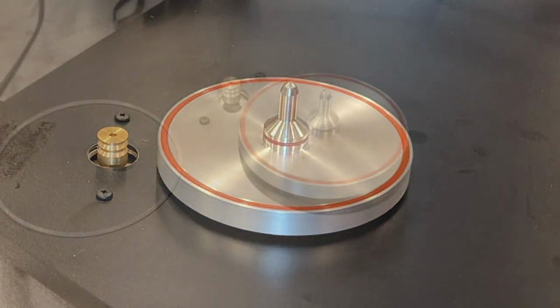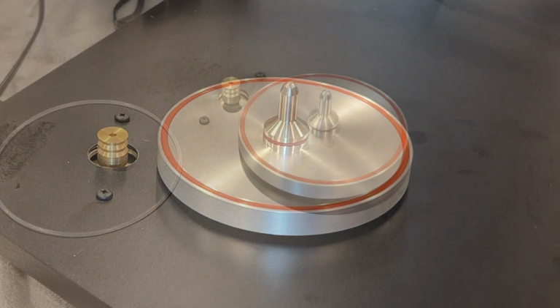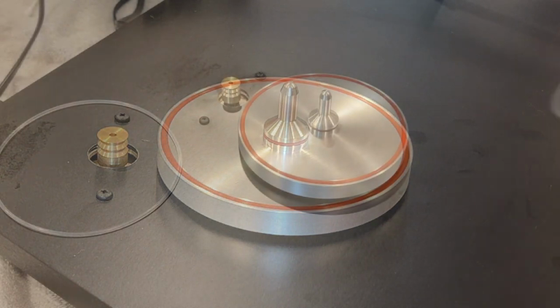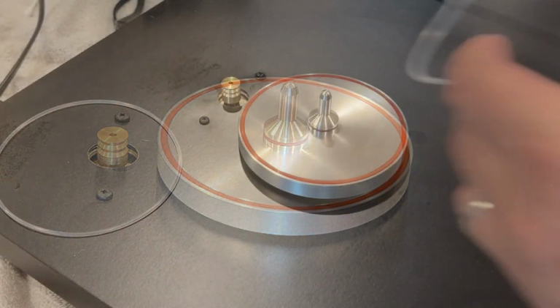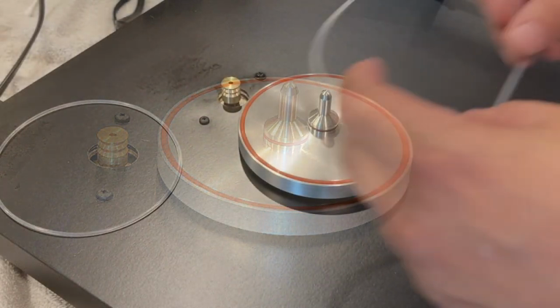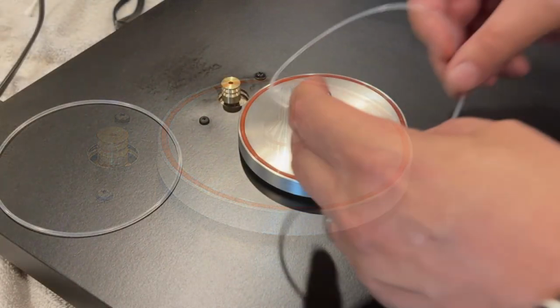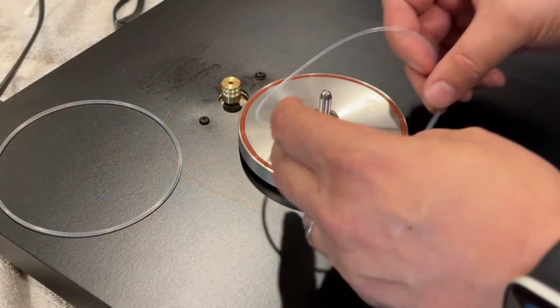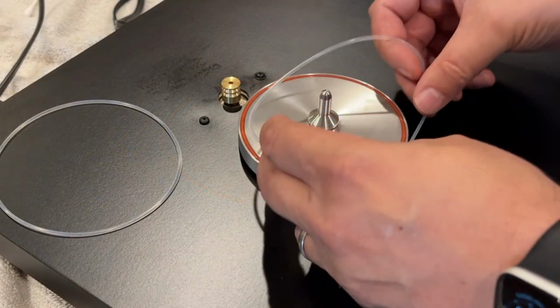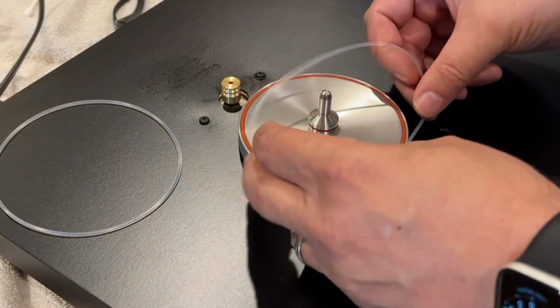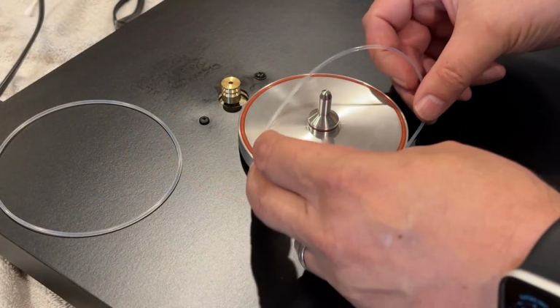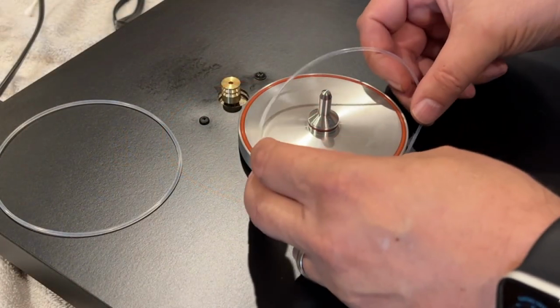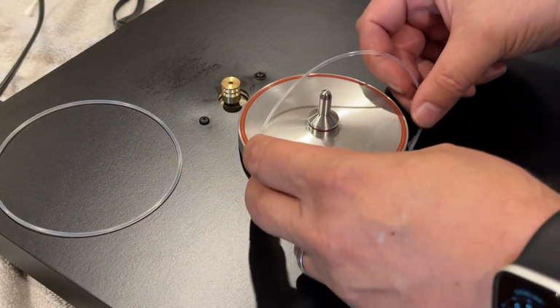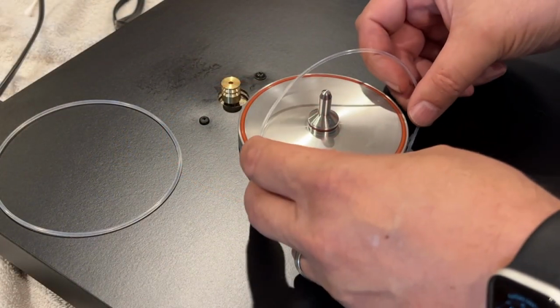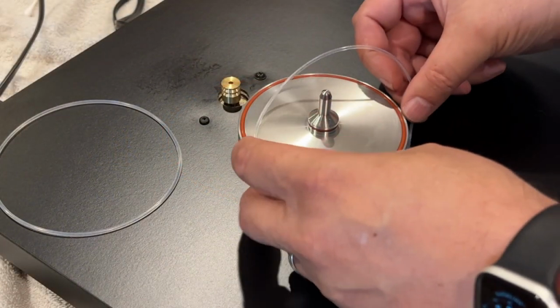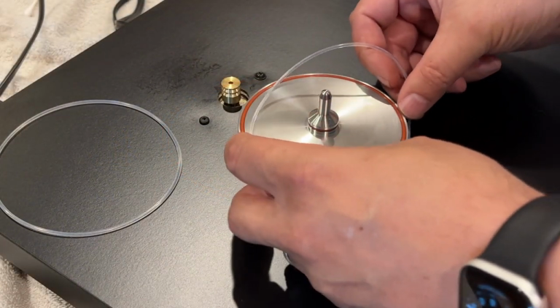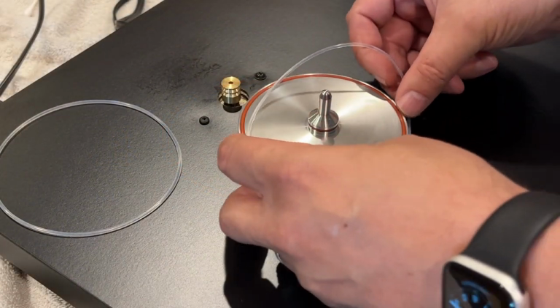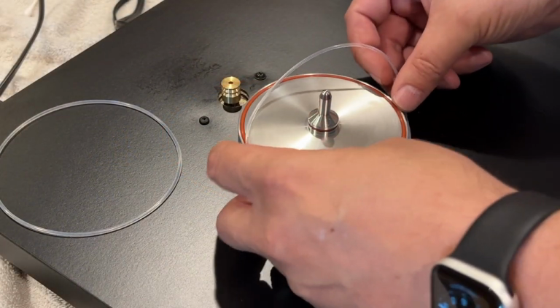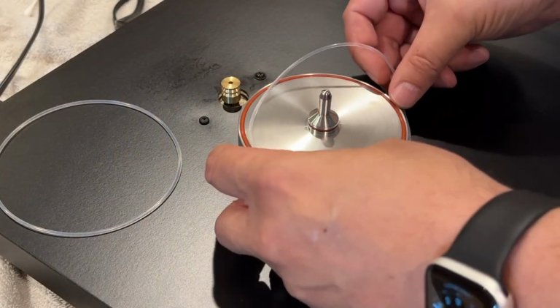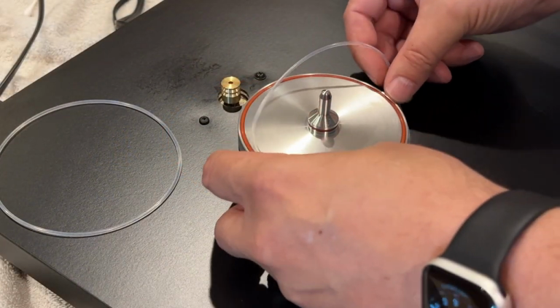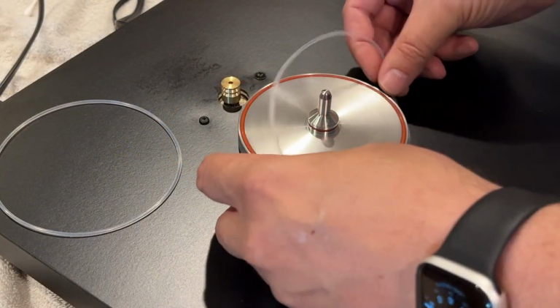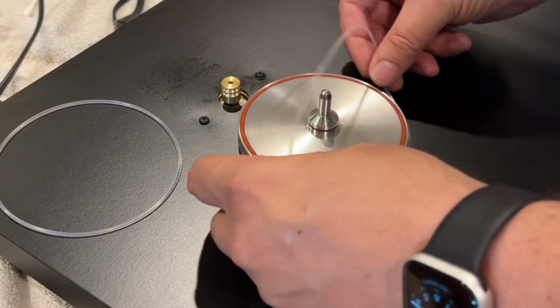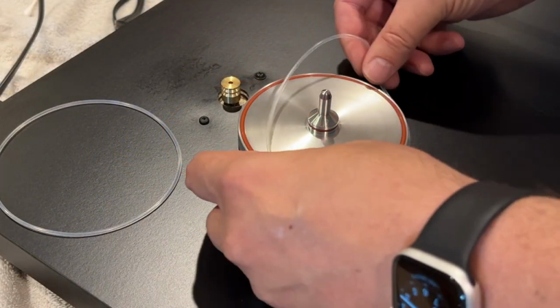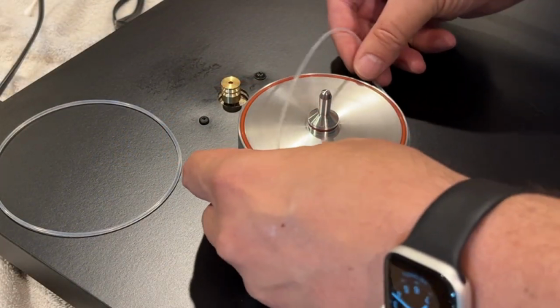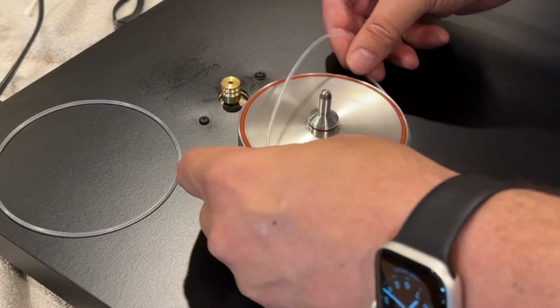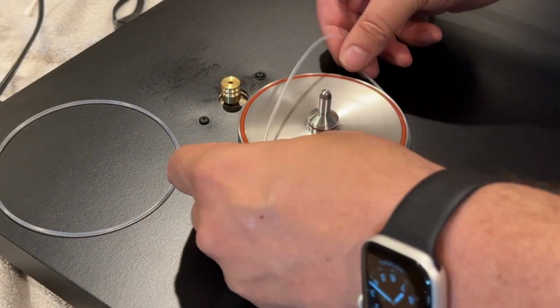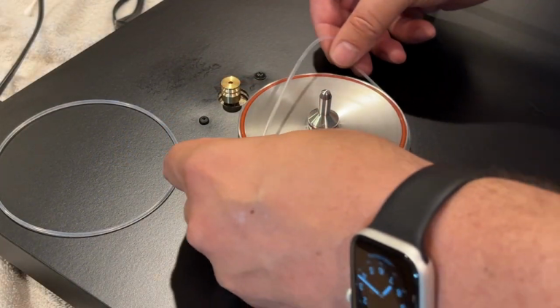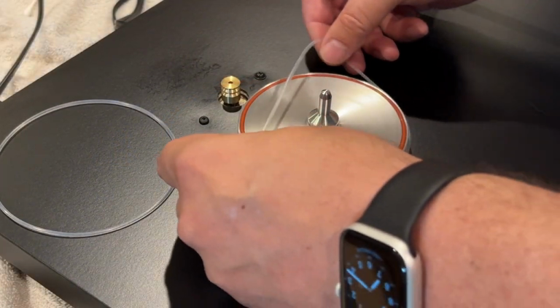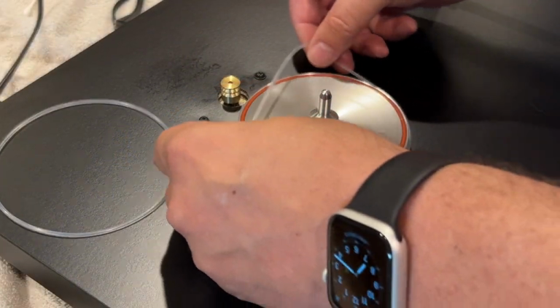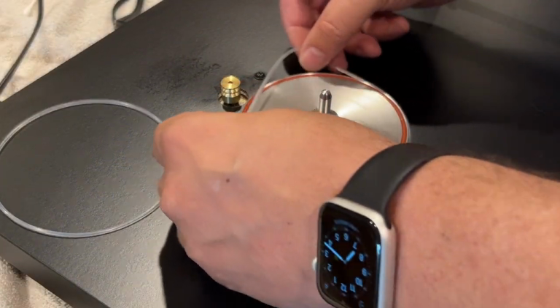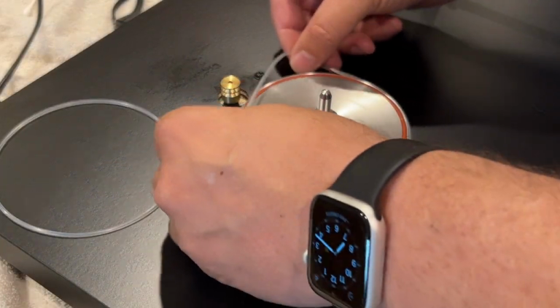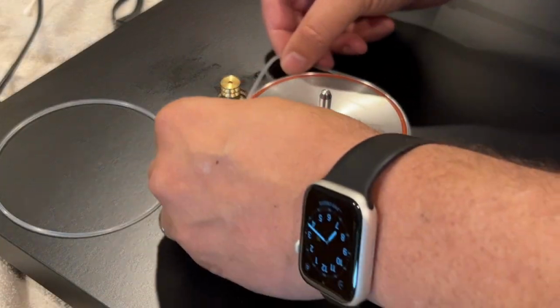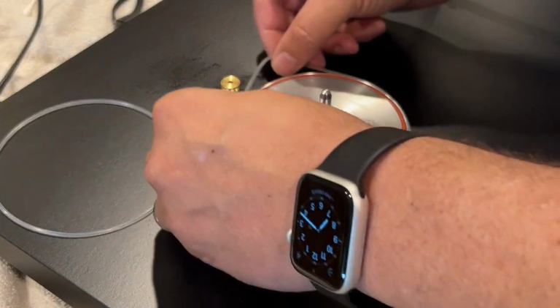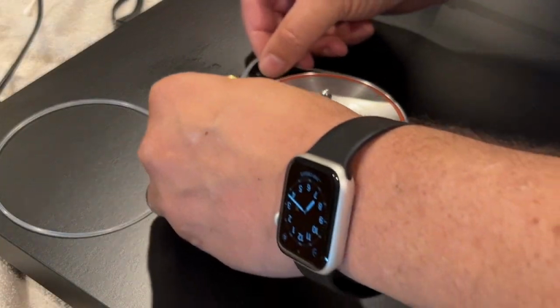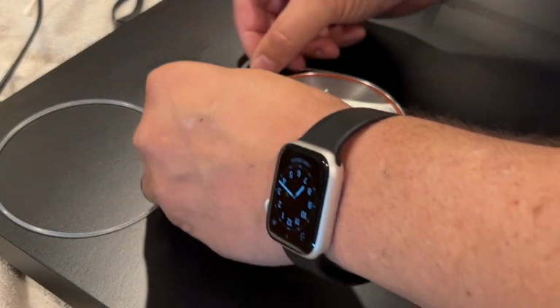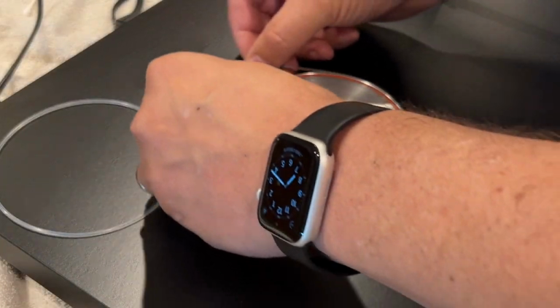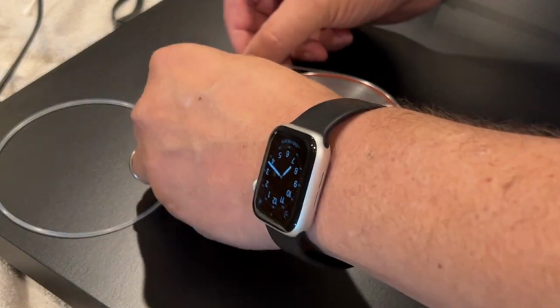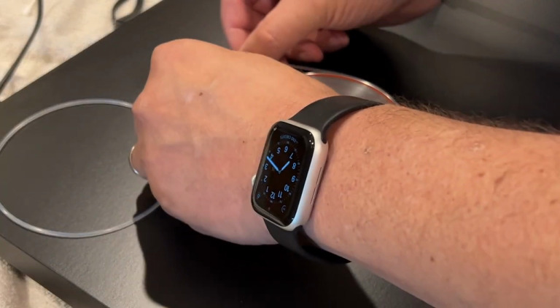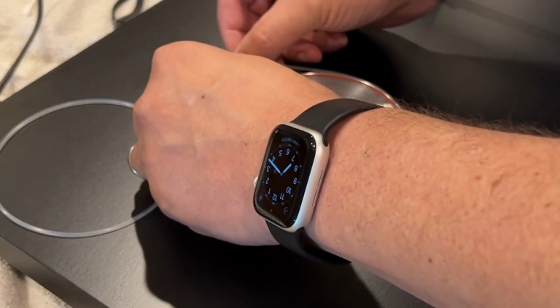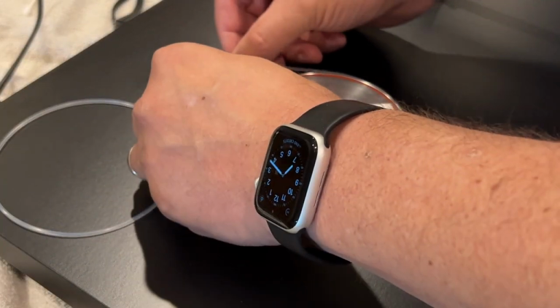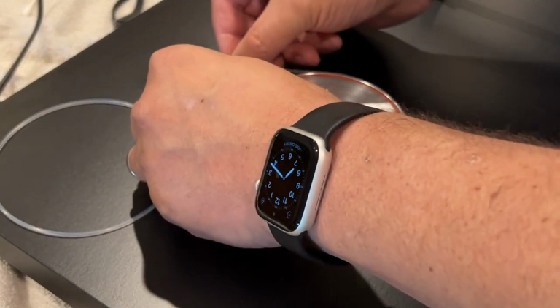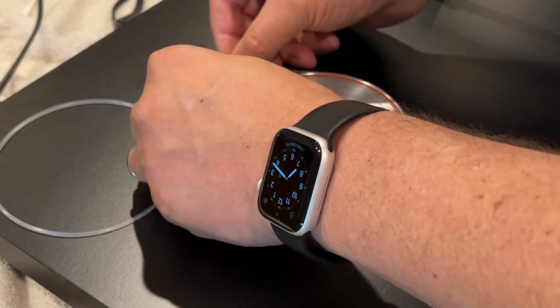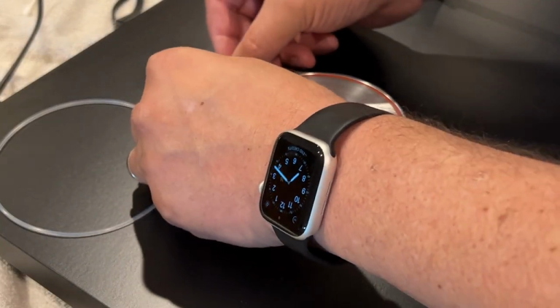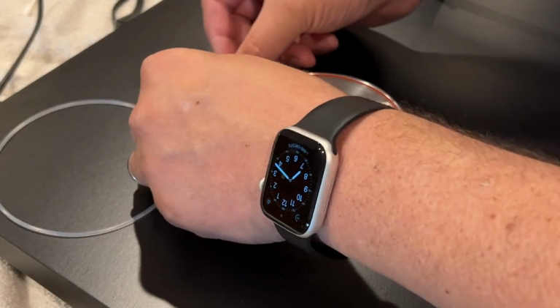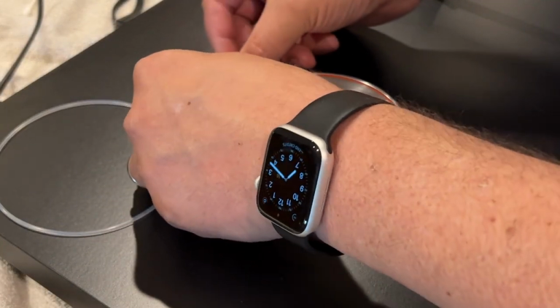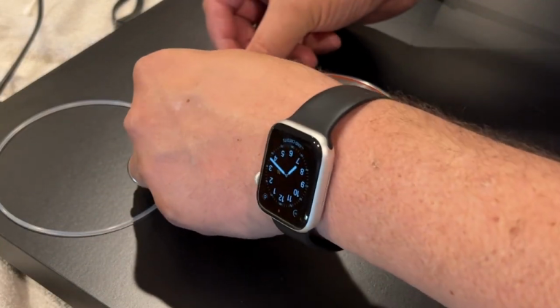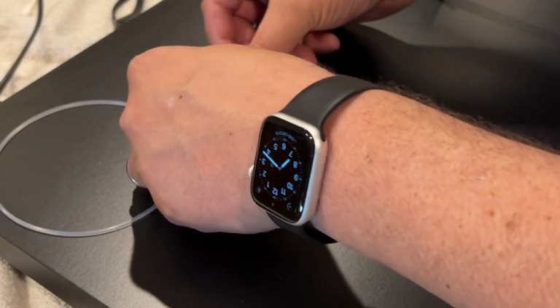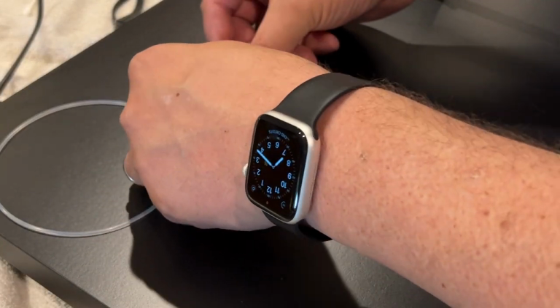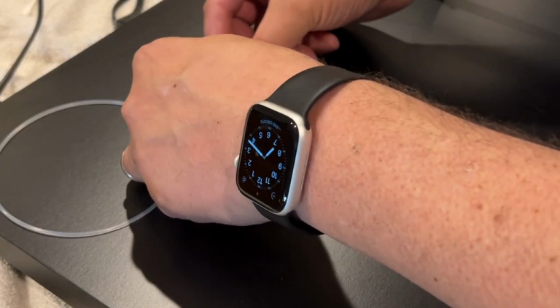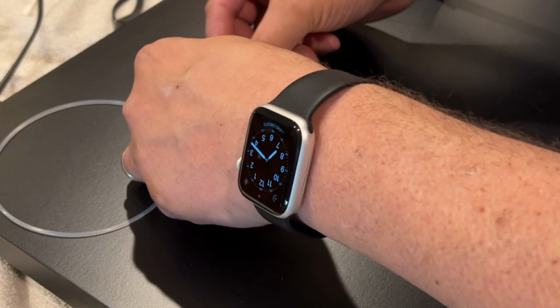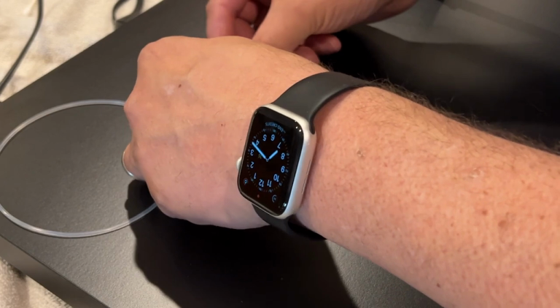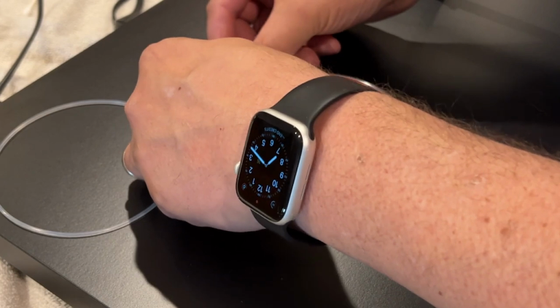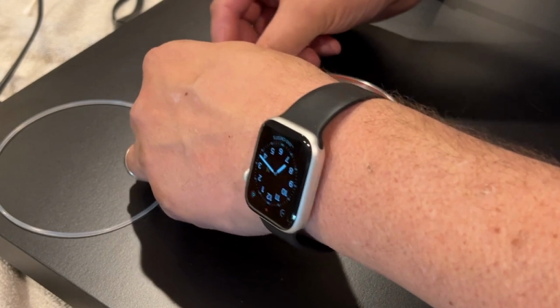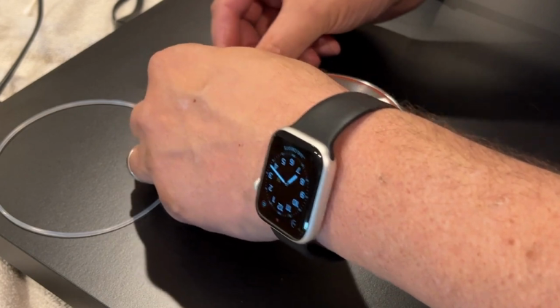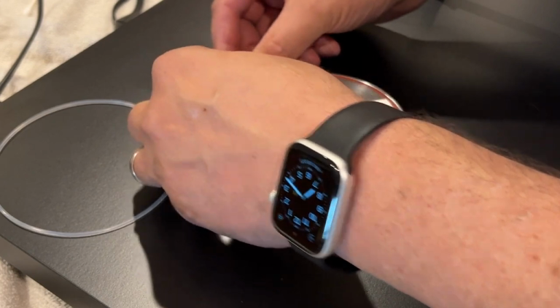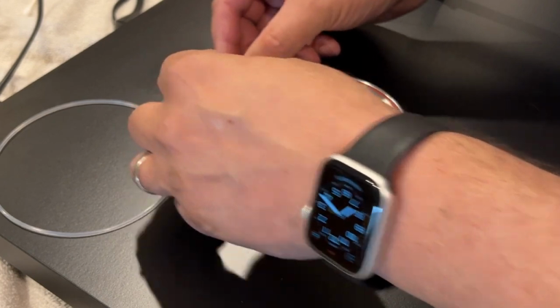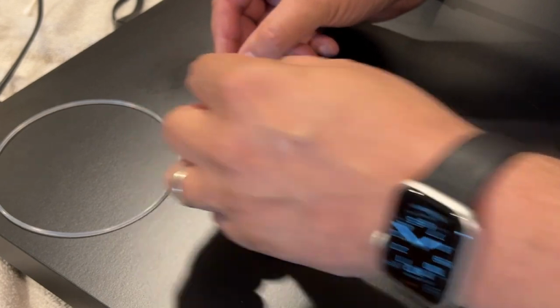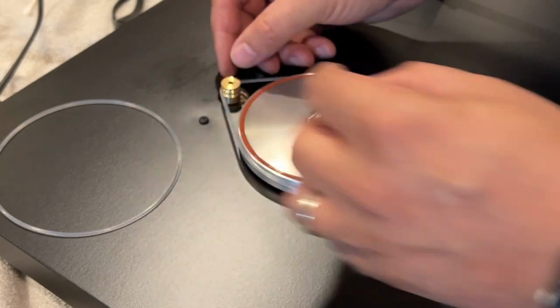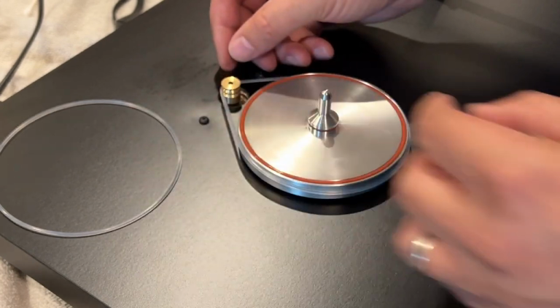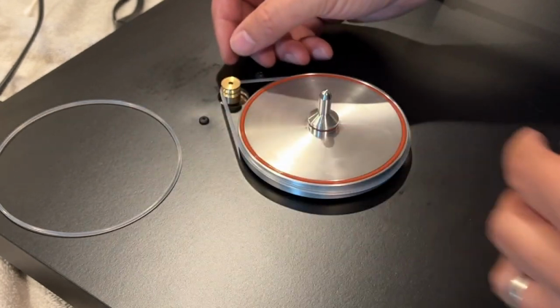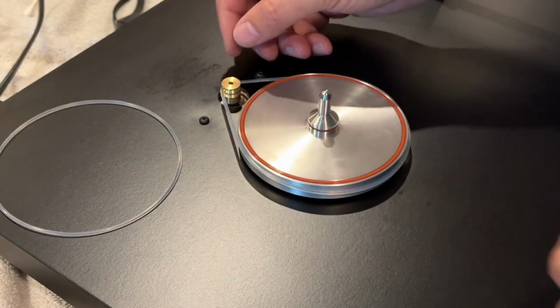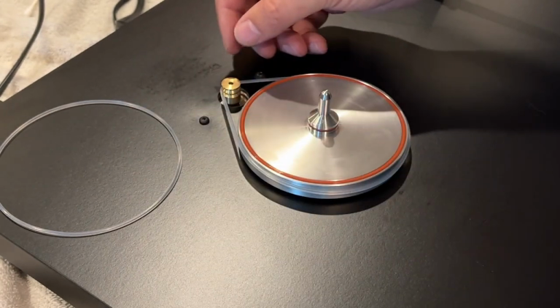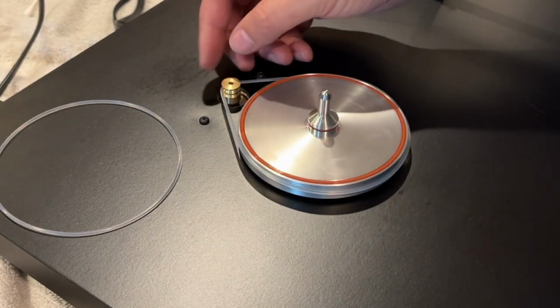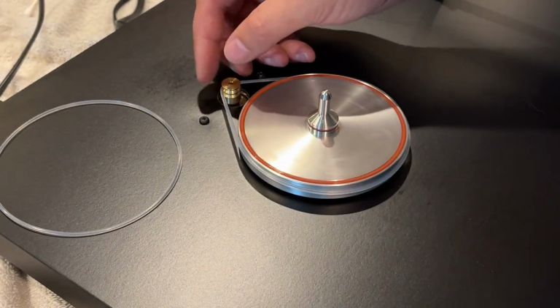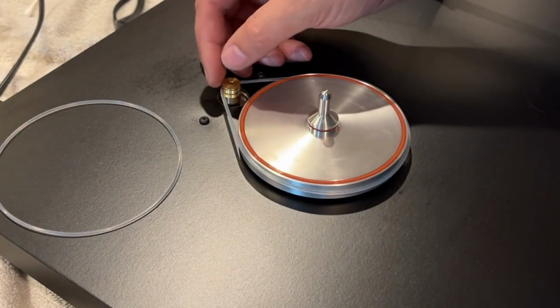Now take the two silicone belts and position them around the outer edge of the subplatter and then over and around the pulley.